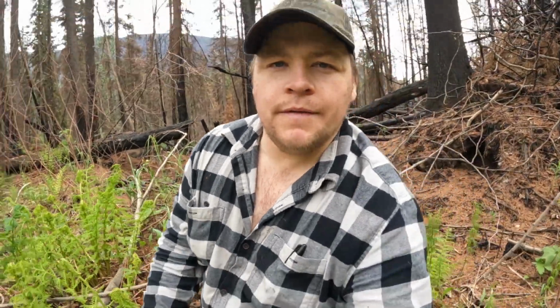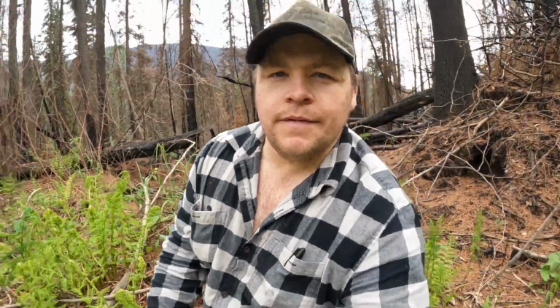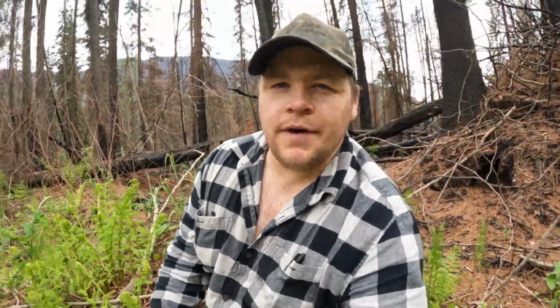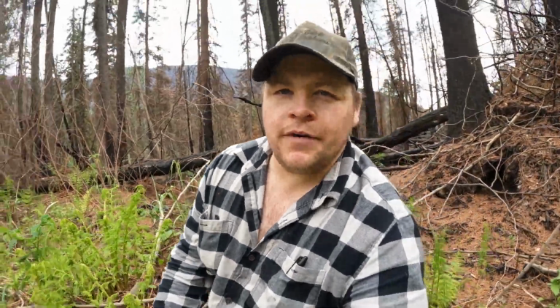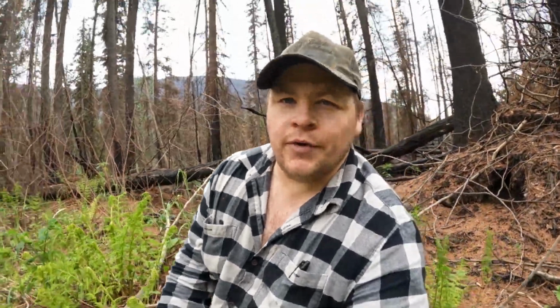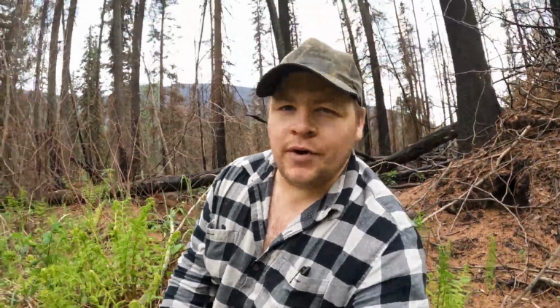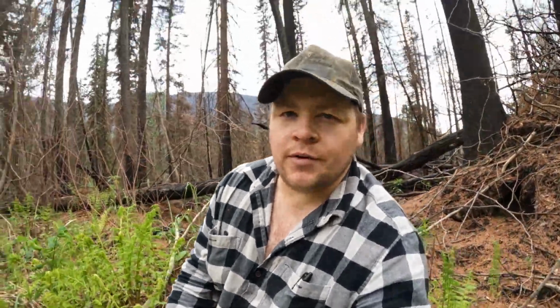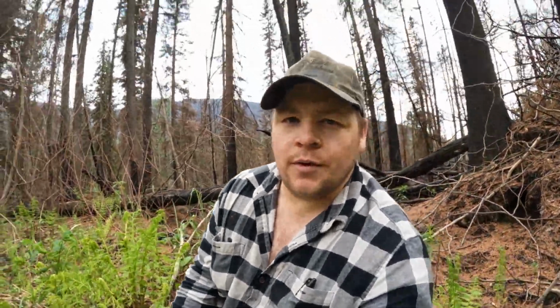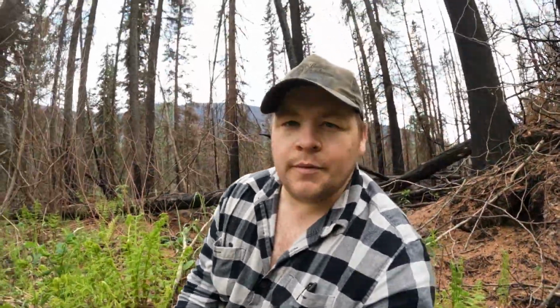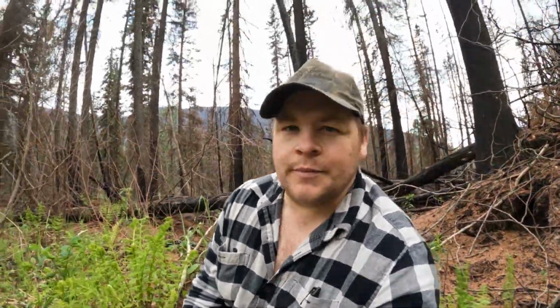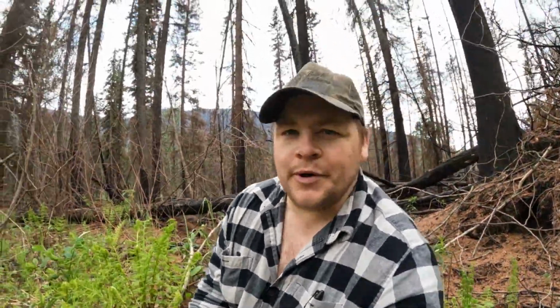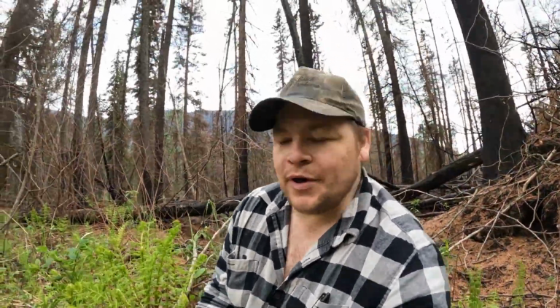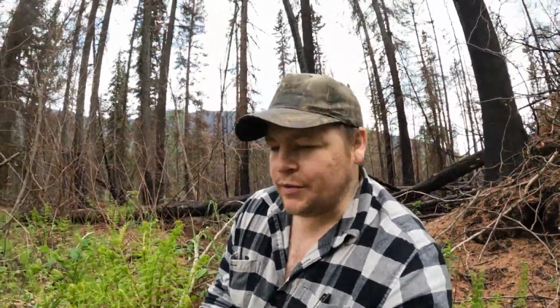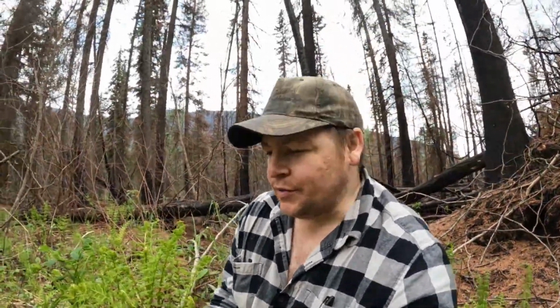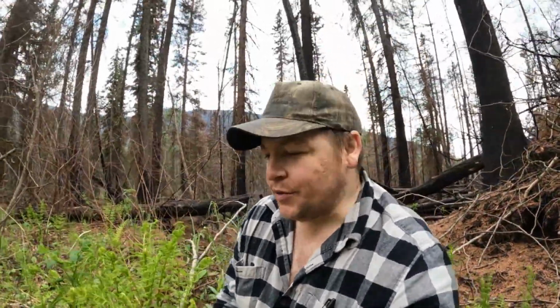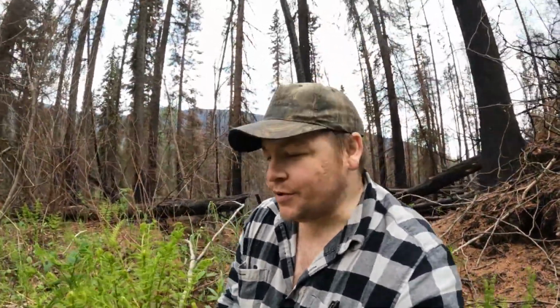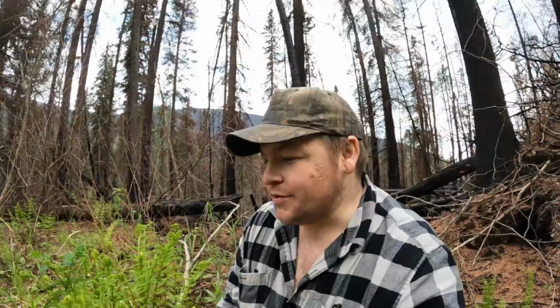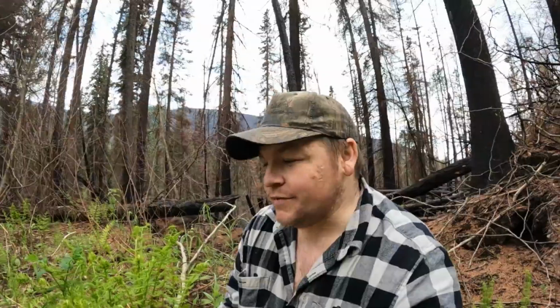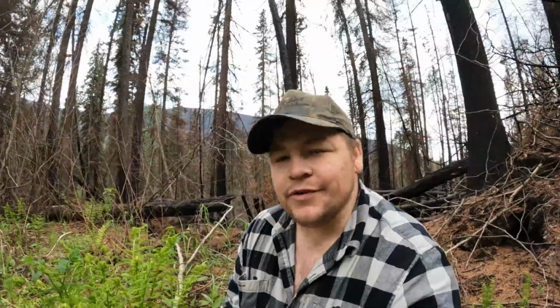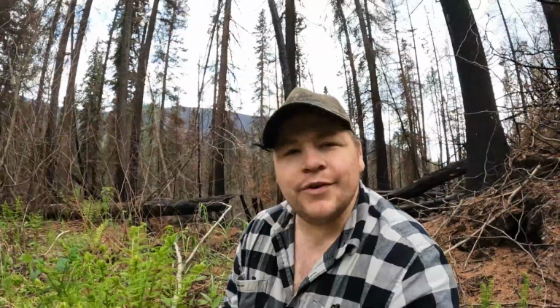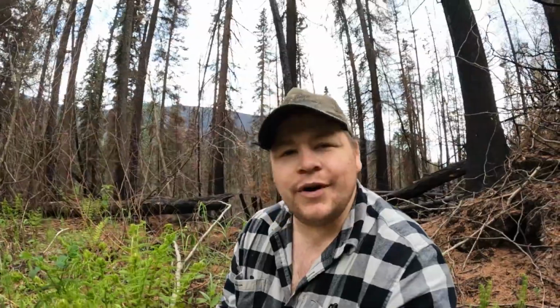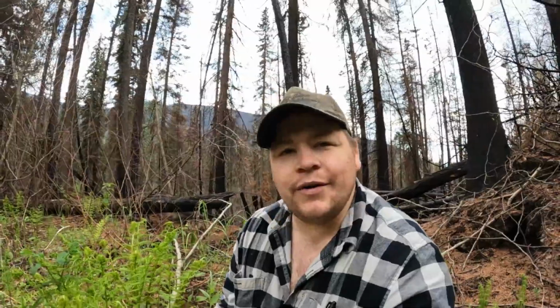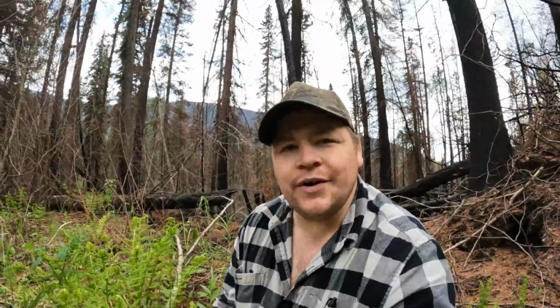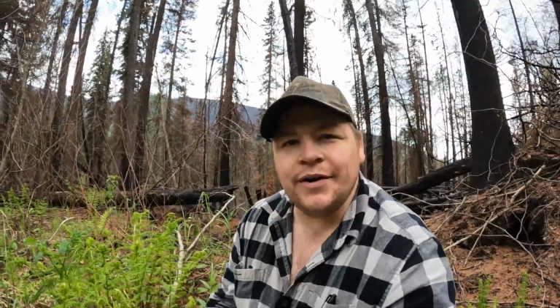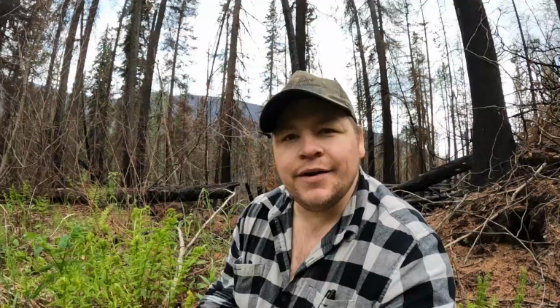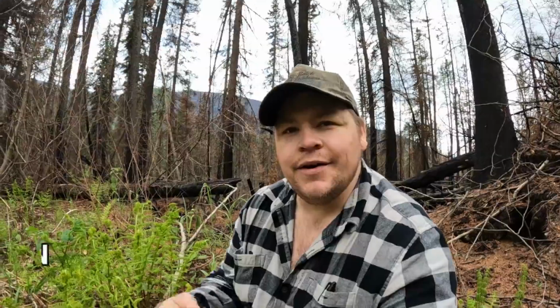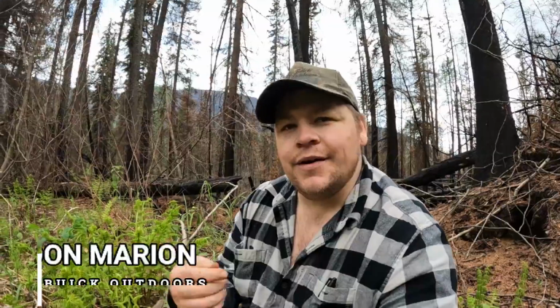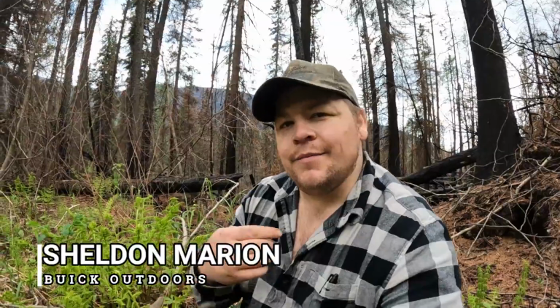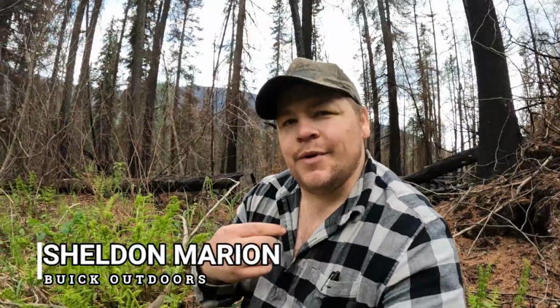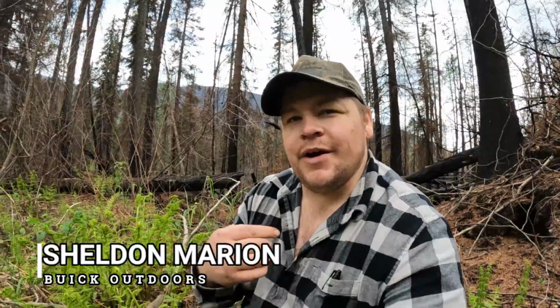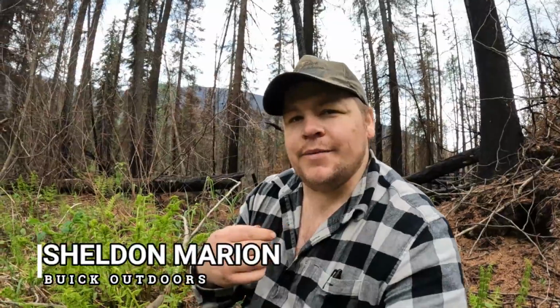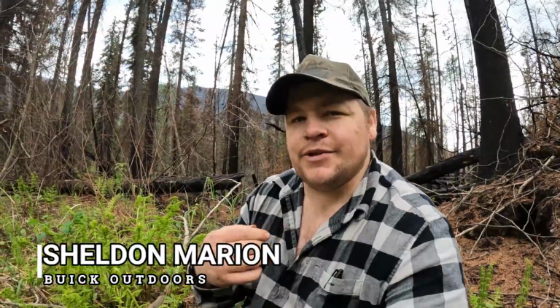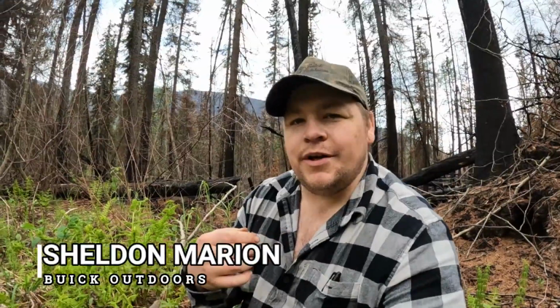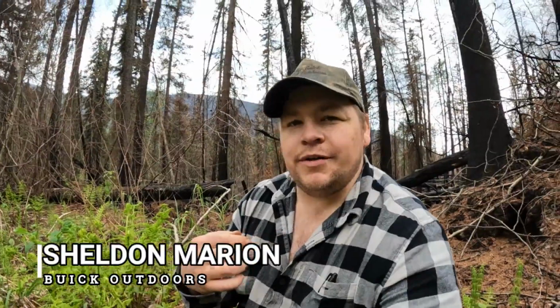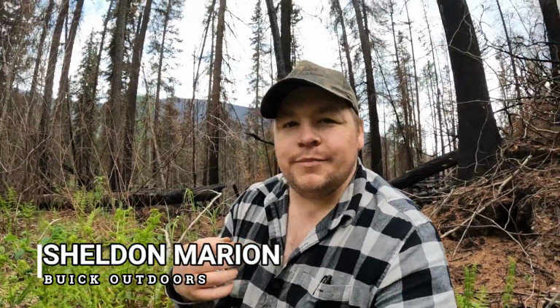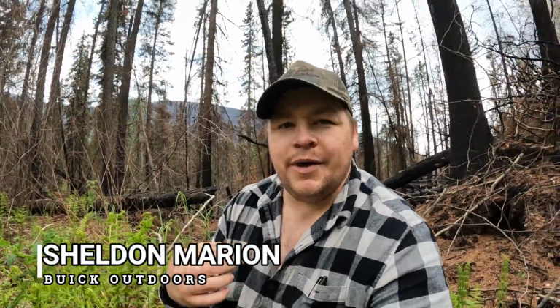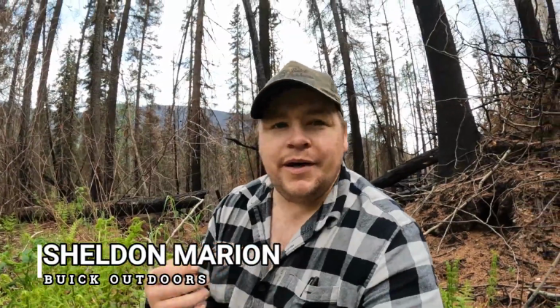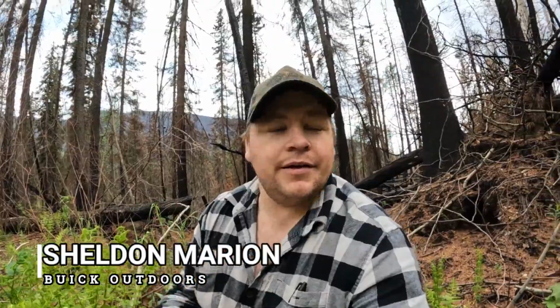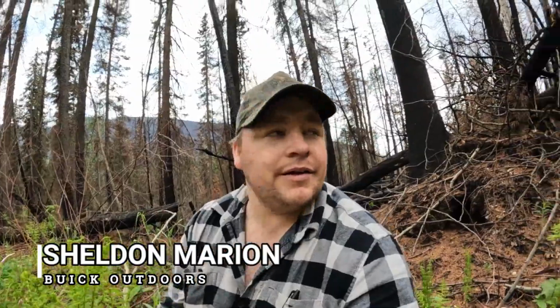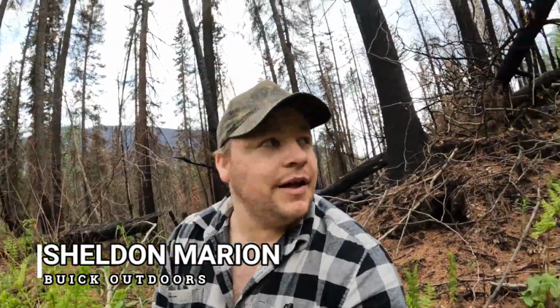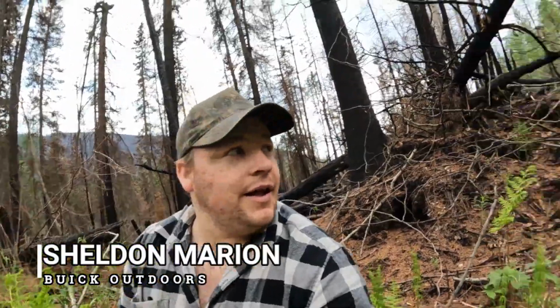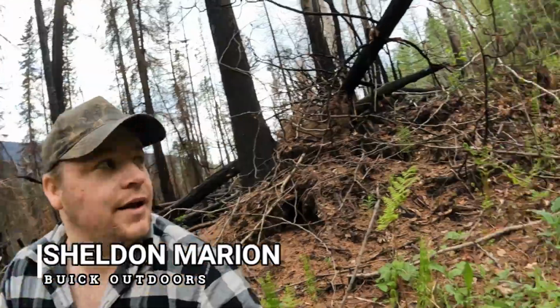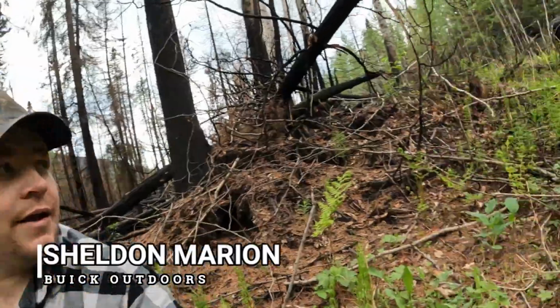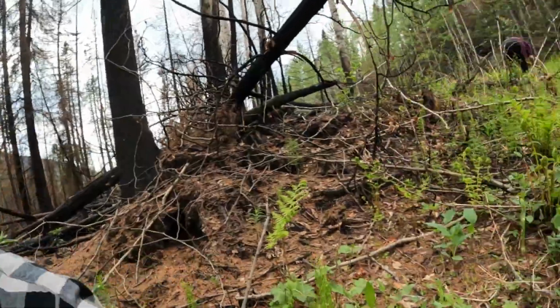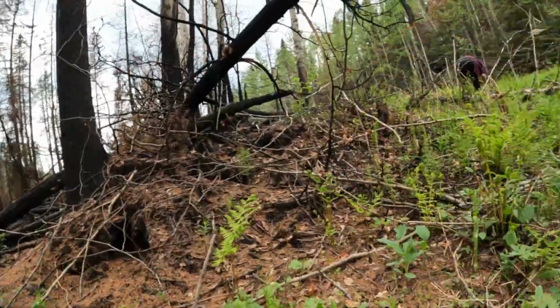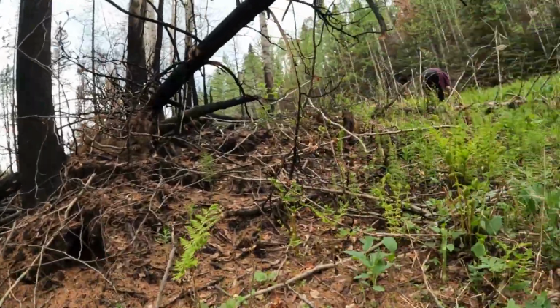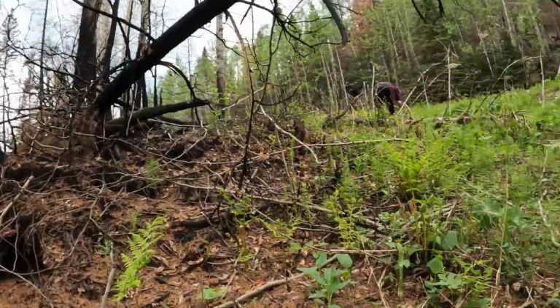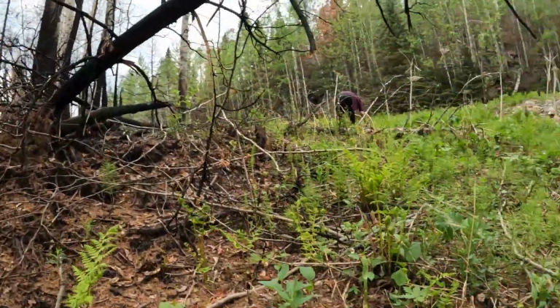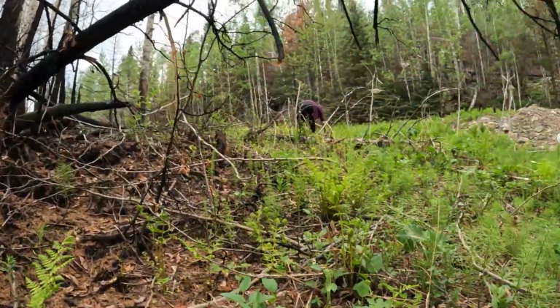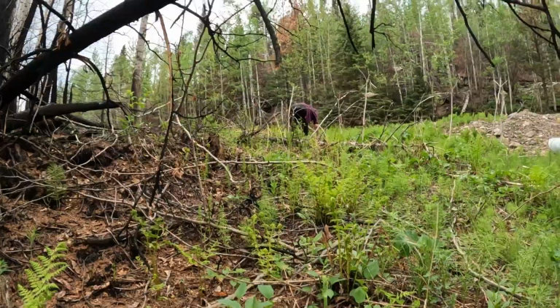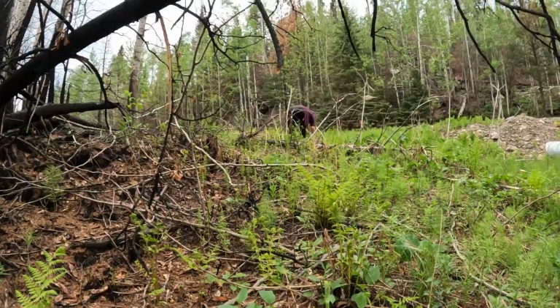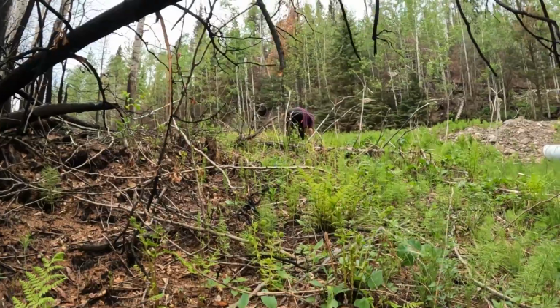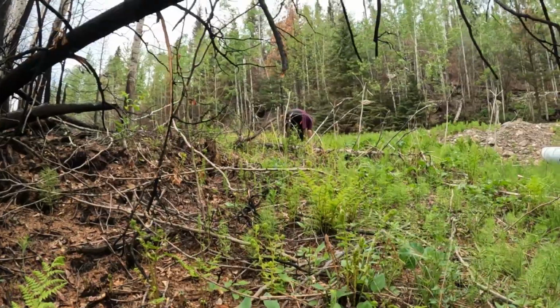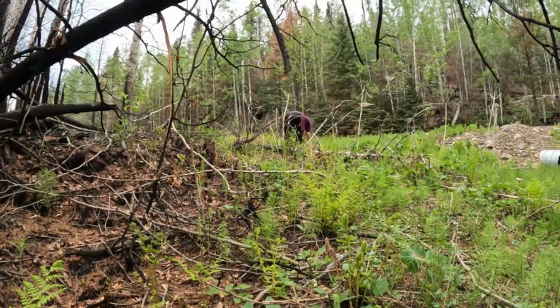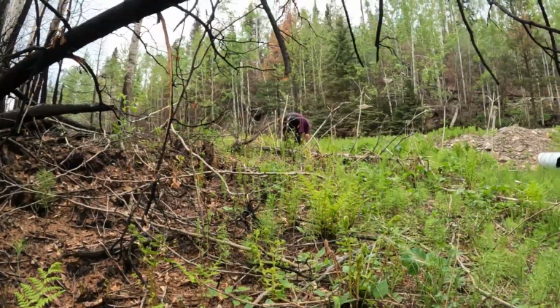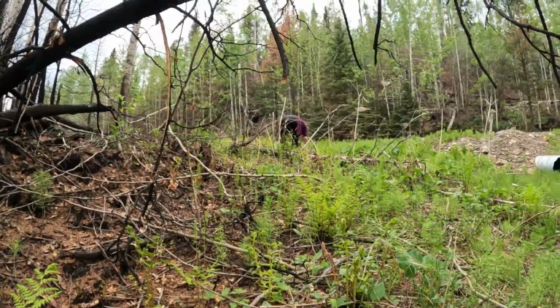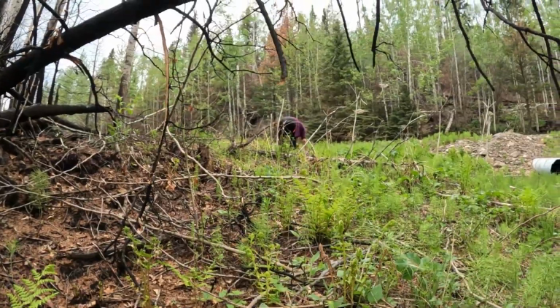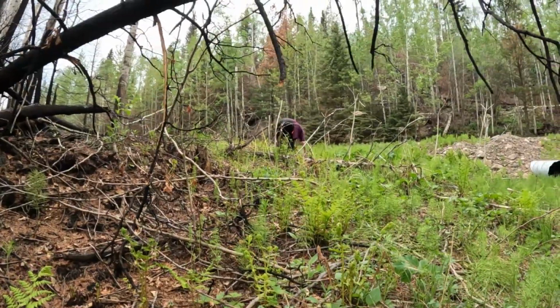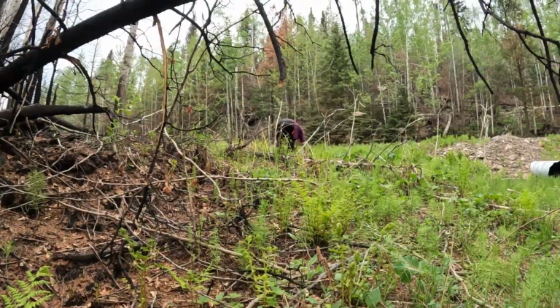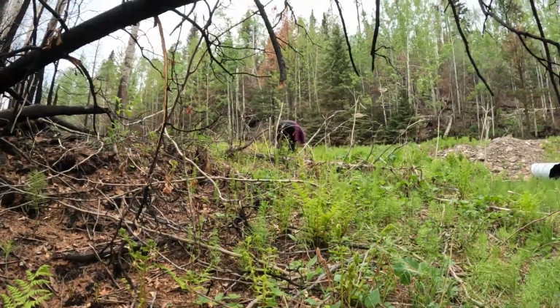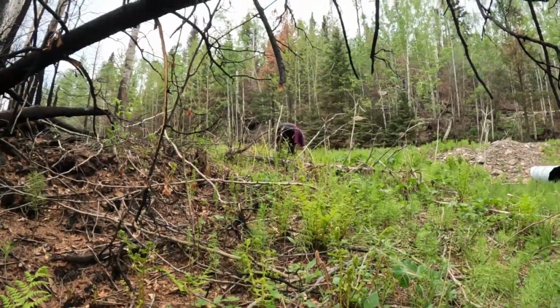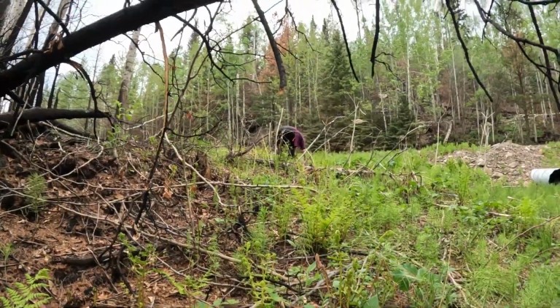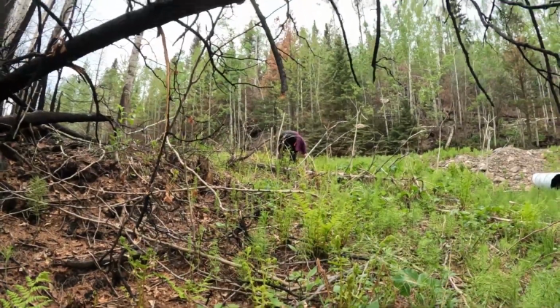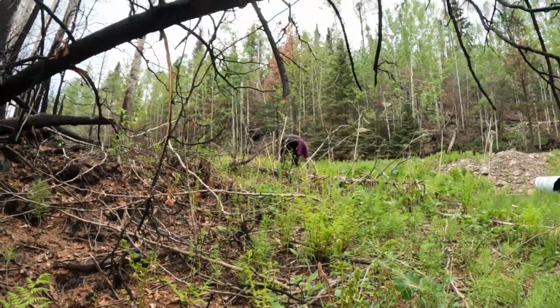Hey everyone, welcome to Buk Outdoors. If you're new around here, my name is Sheldon Marion. Today I'm joined by Shelby over there.